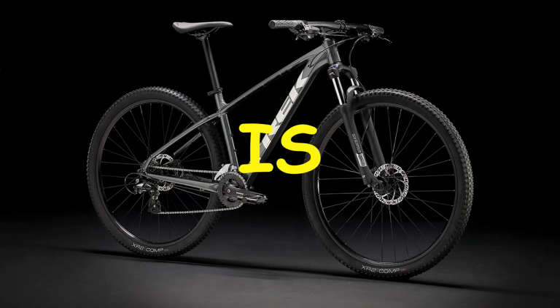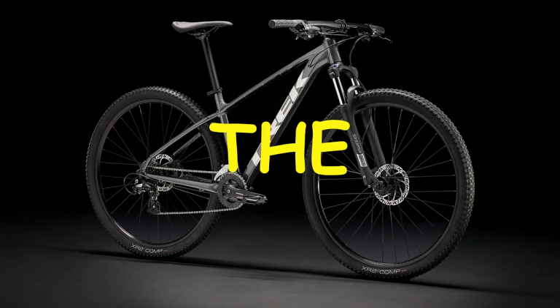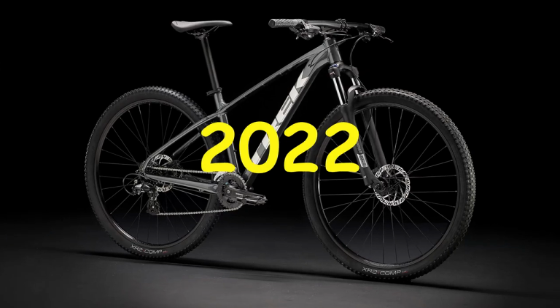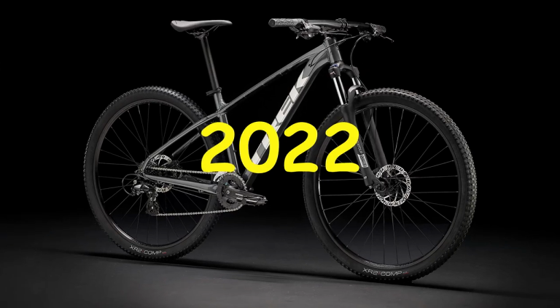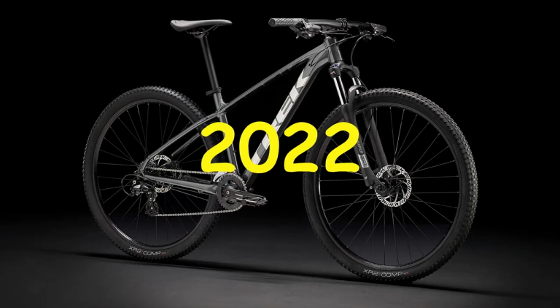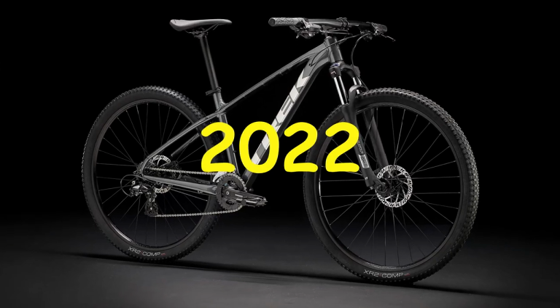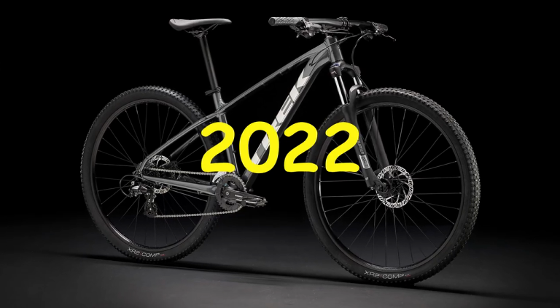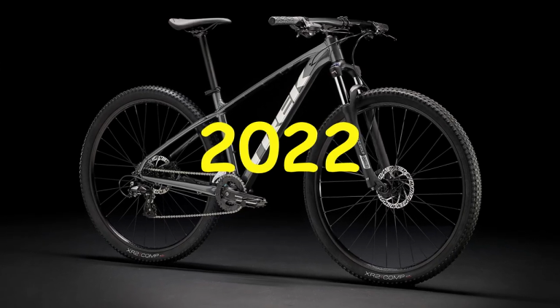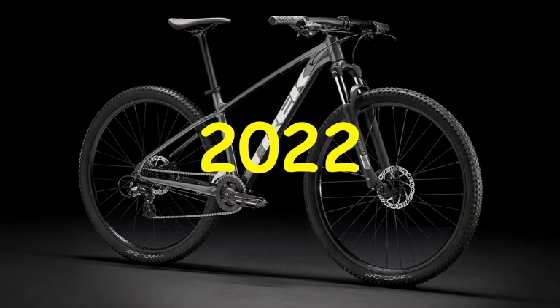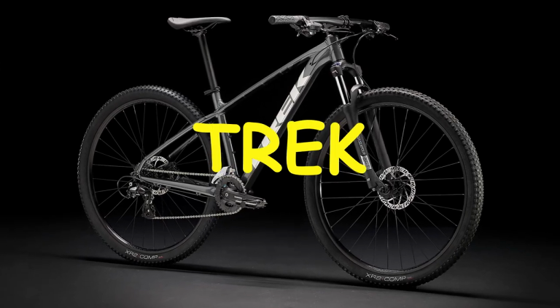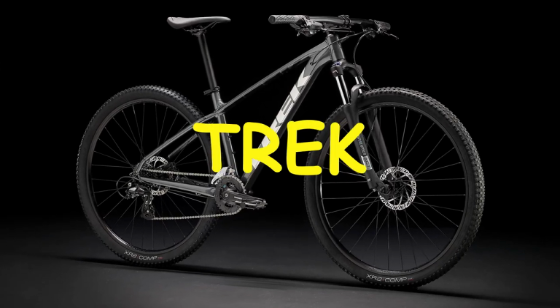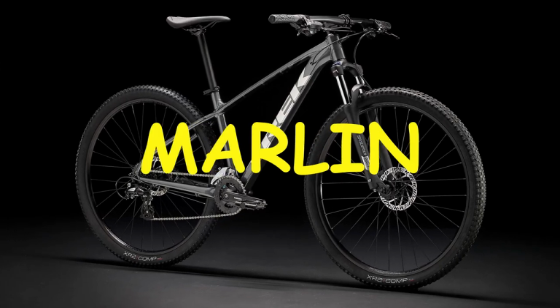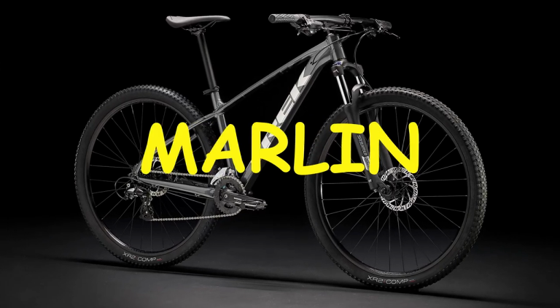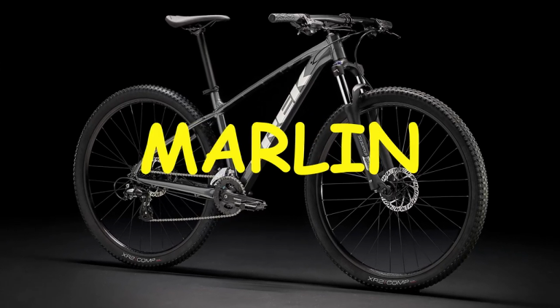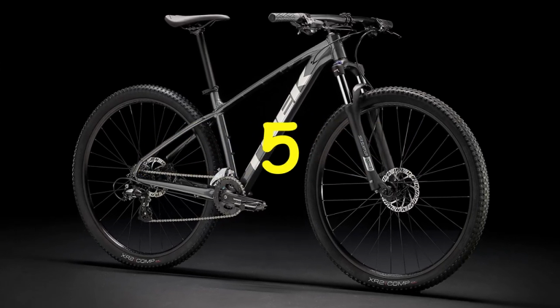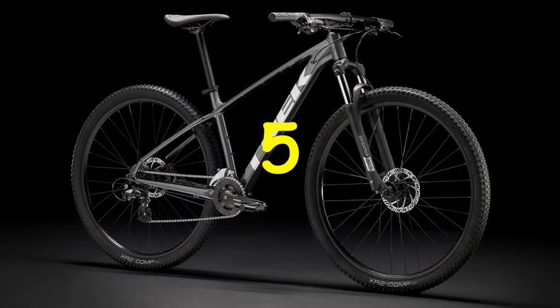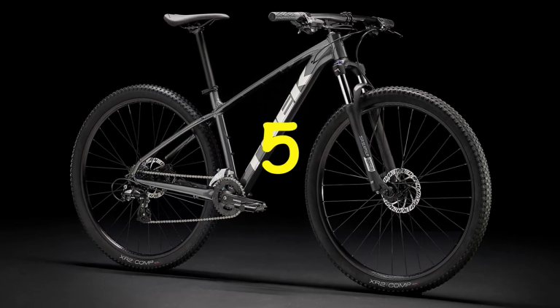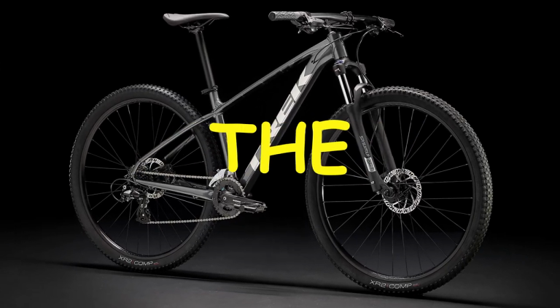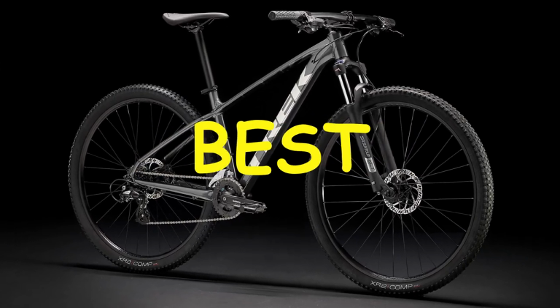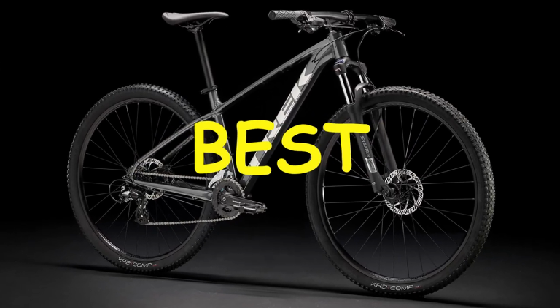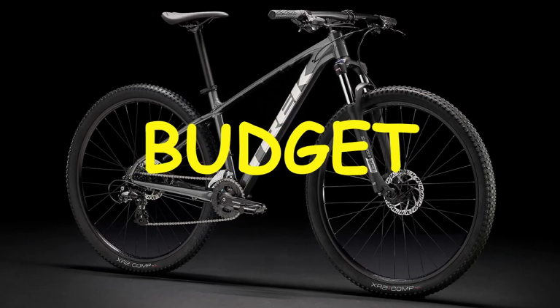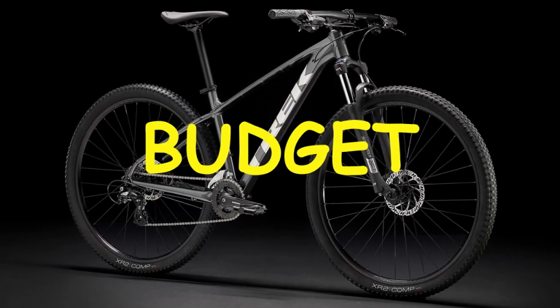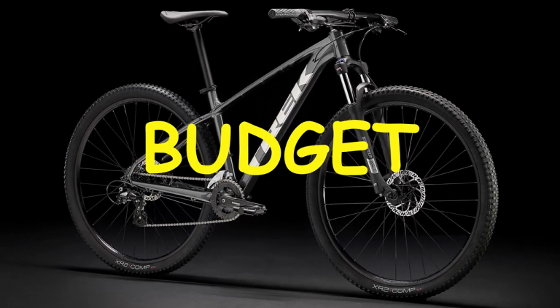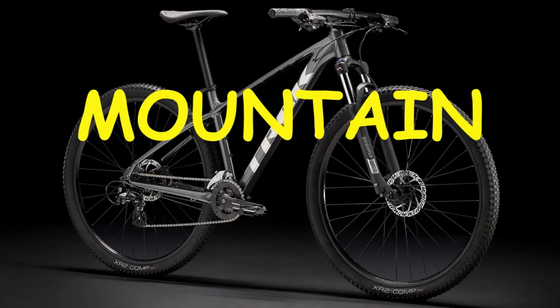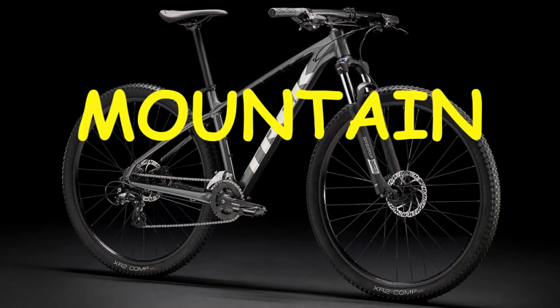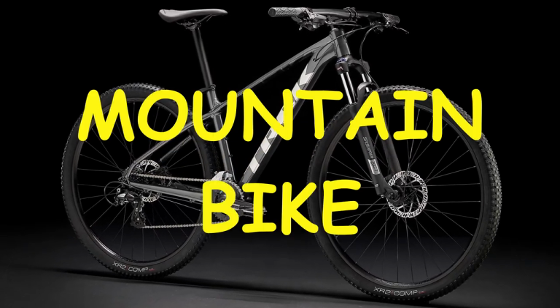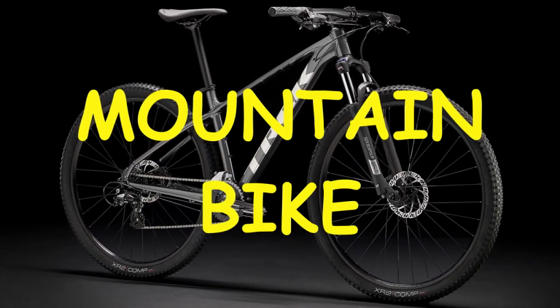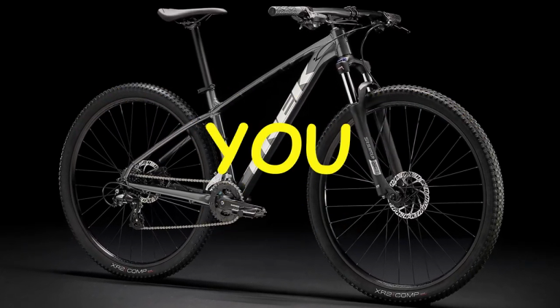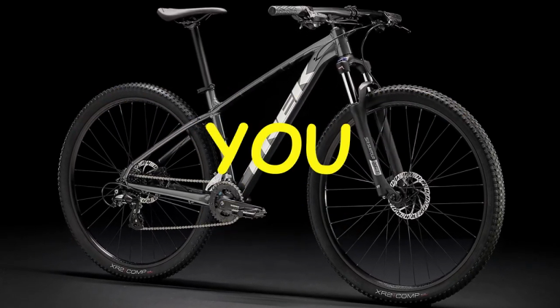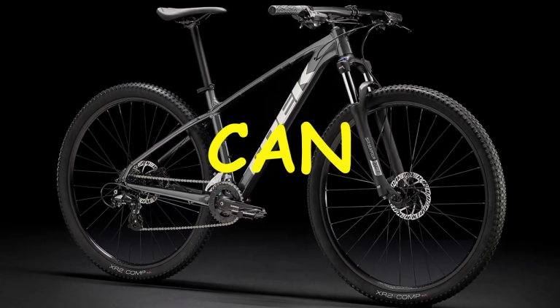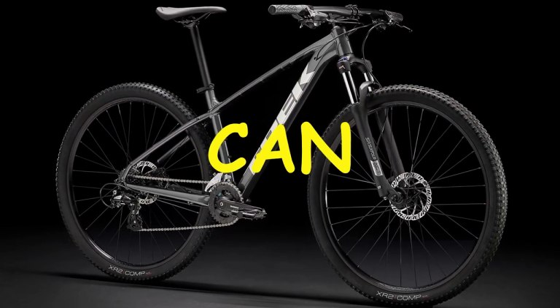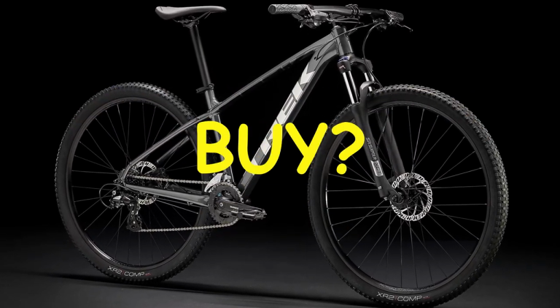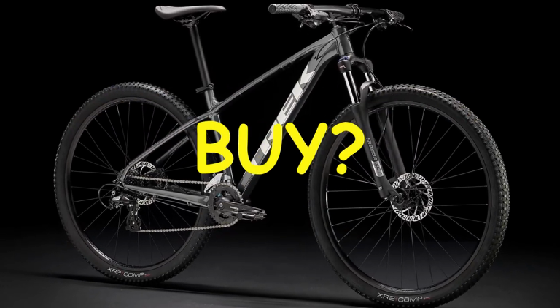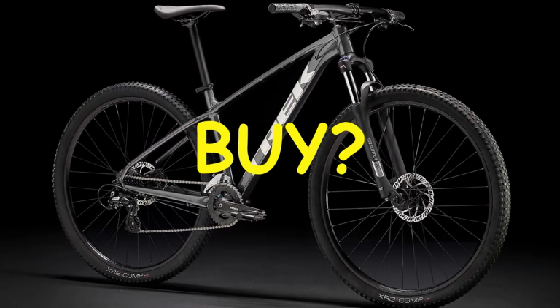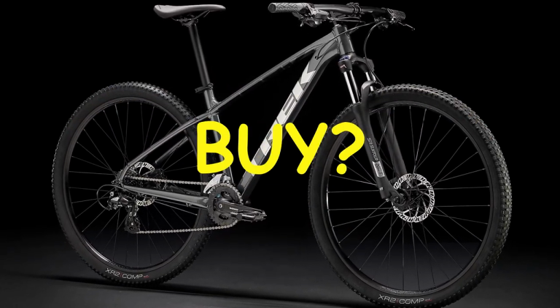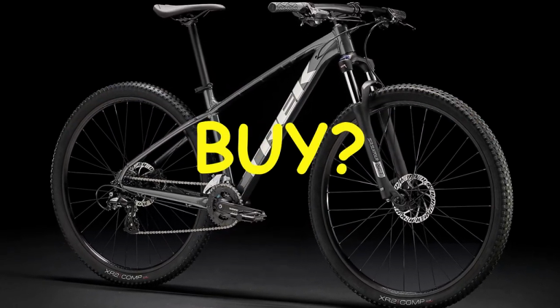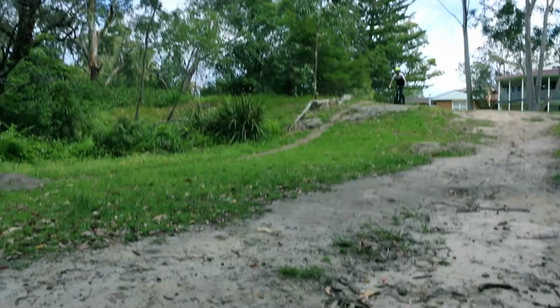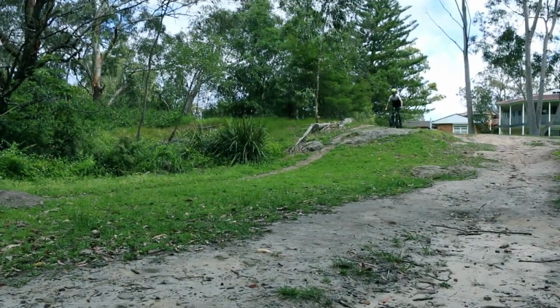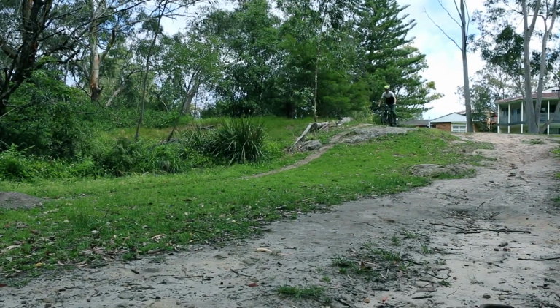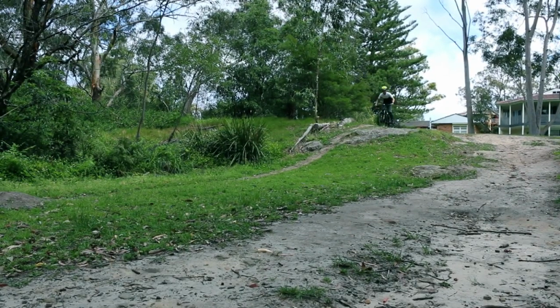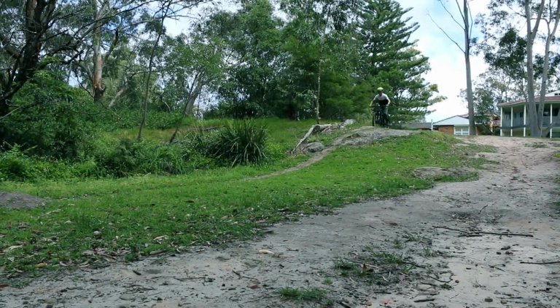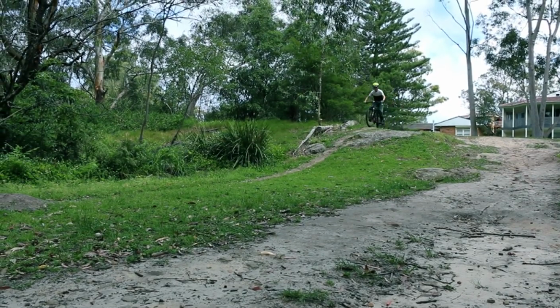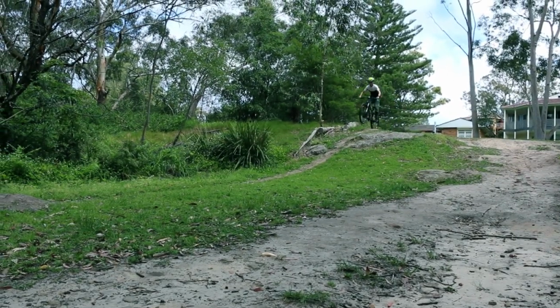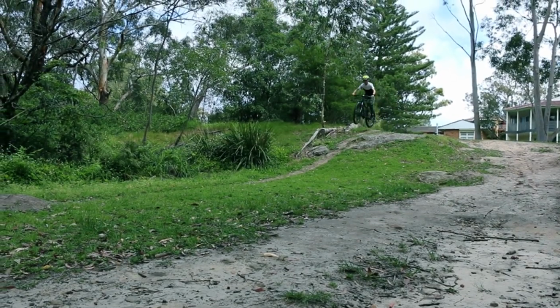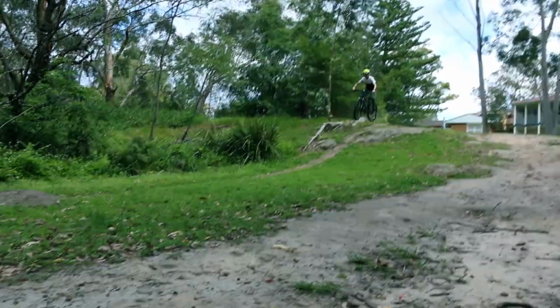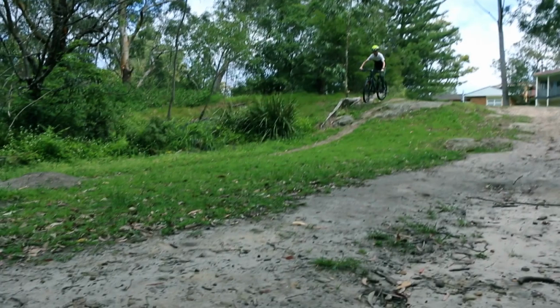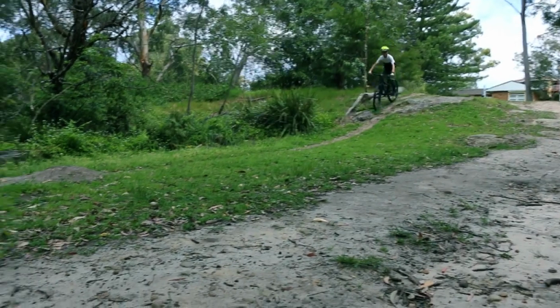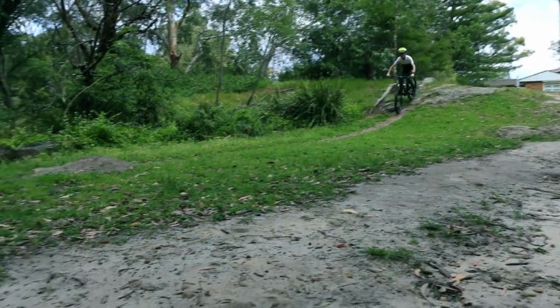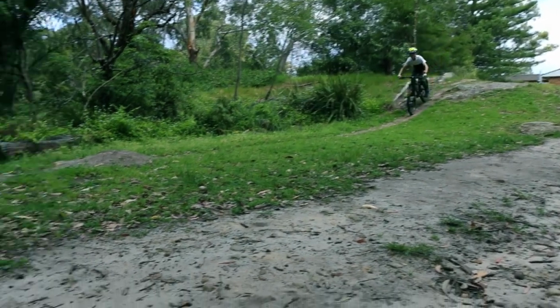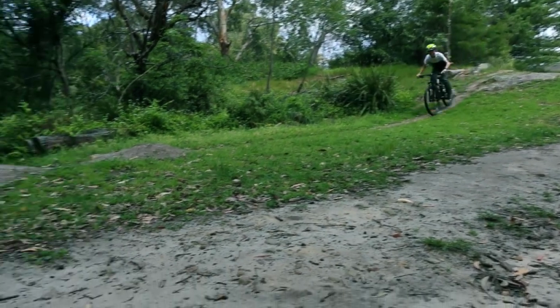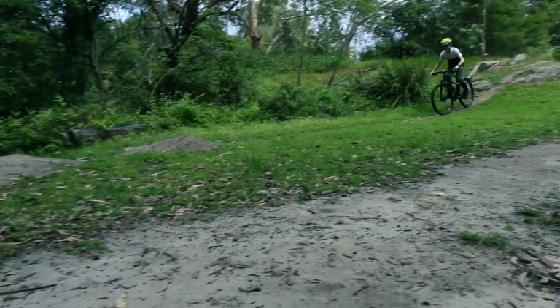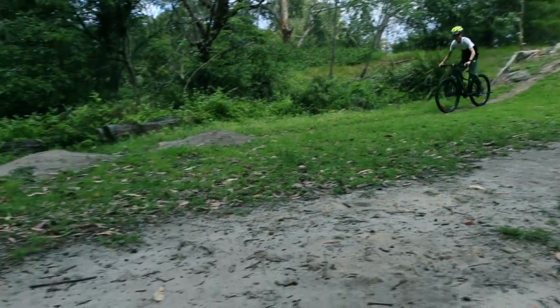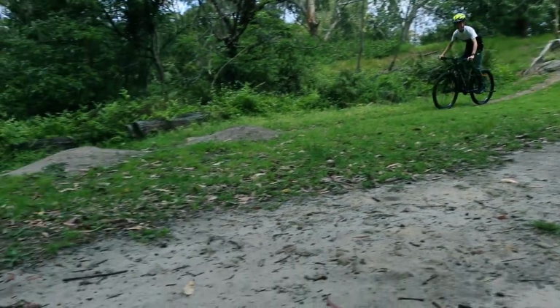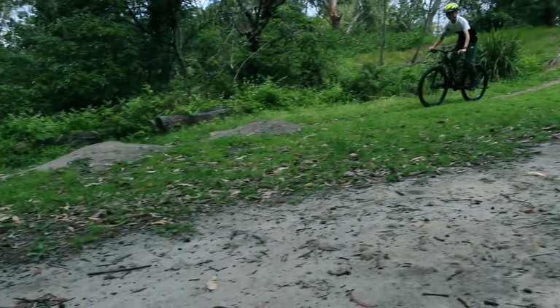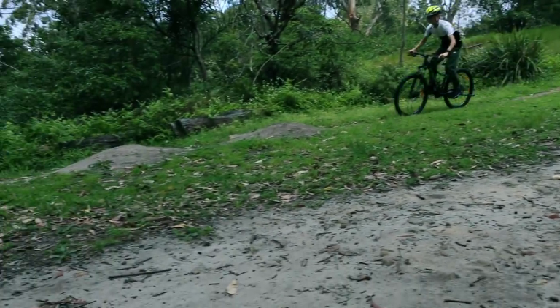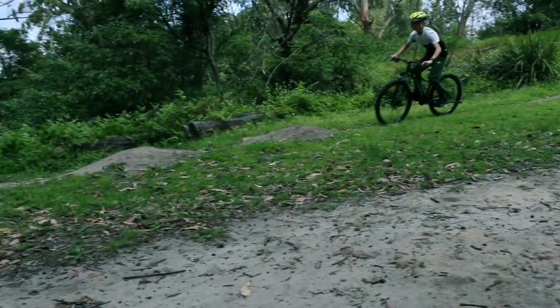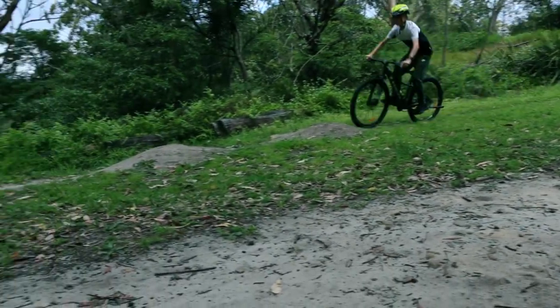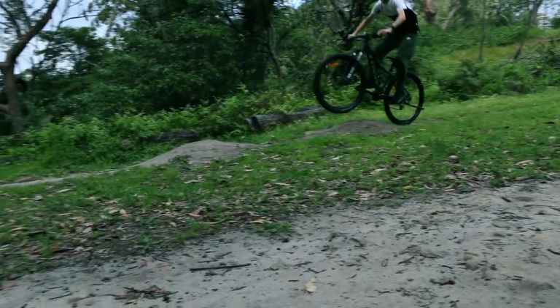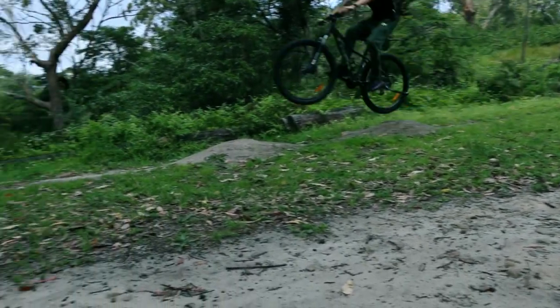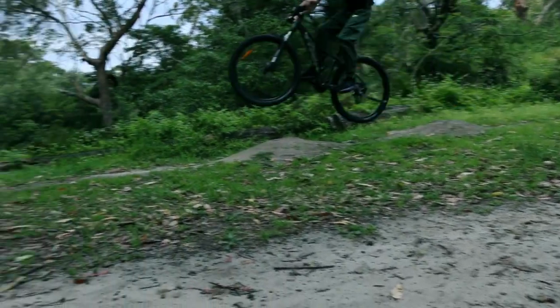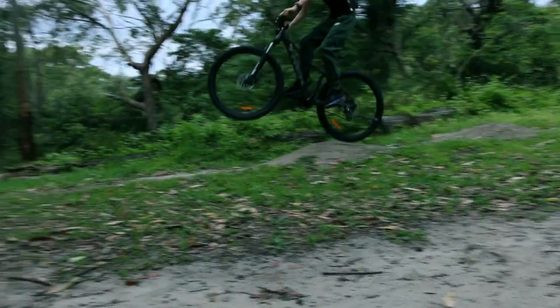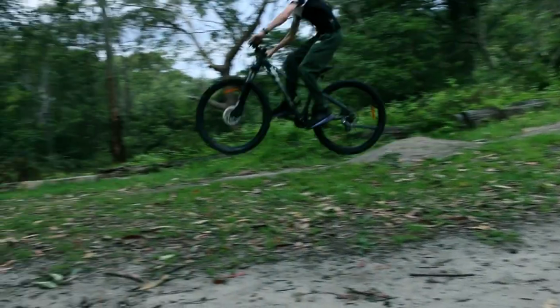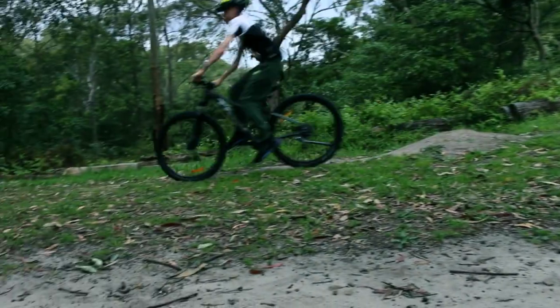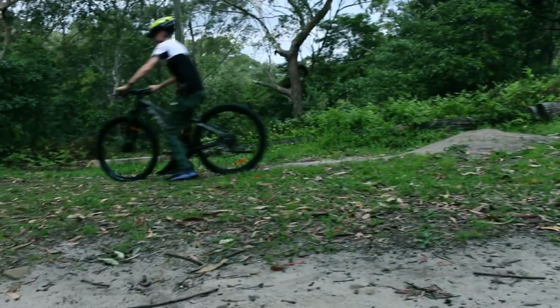Is the 2022 Trek Marlon Vive the best budget mountain bike you can buy? After trying and testing, I made this video to answer just that question.